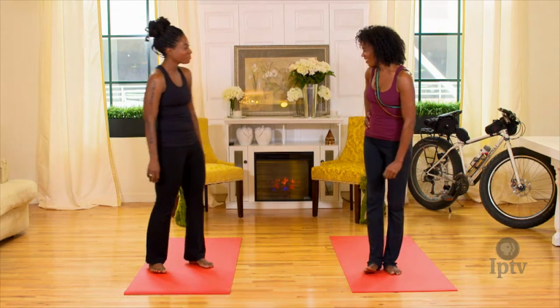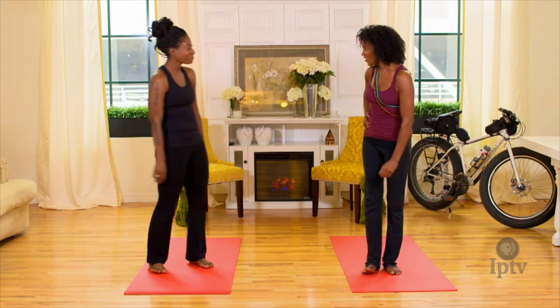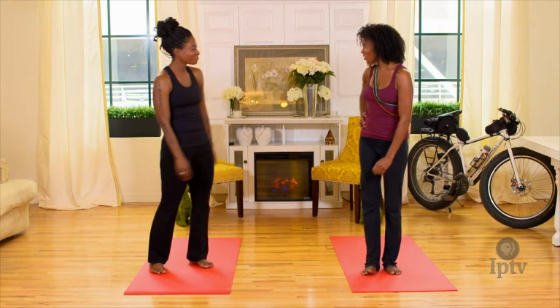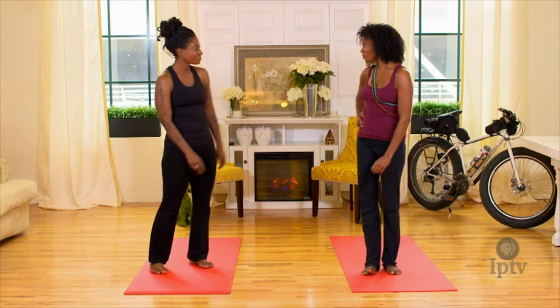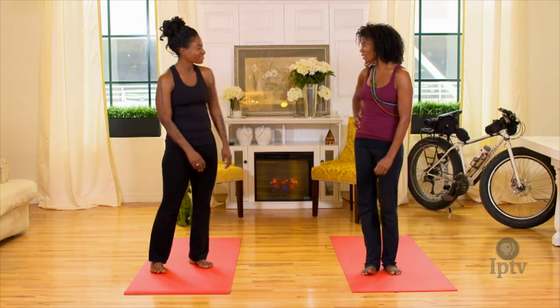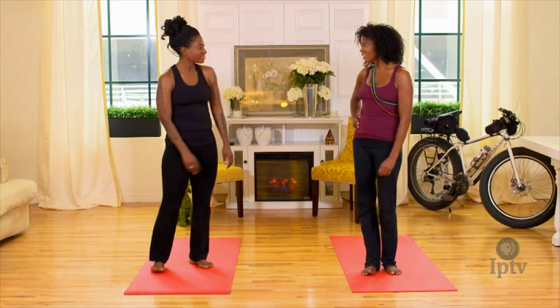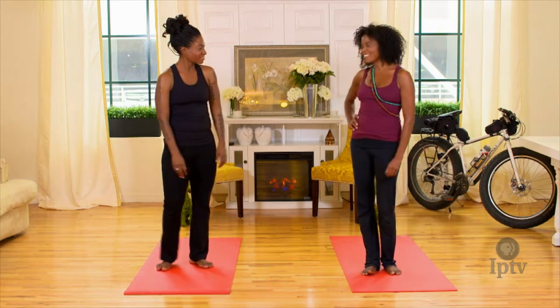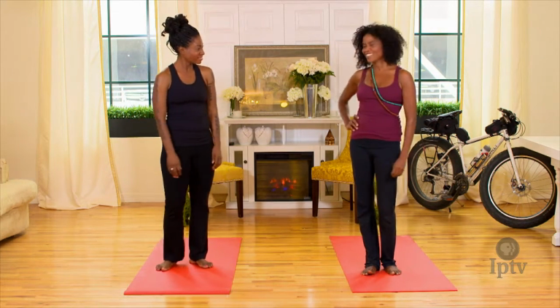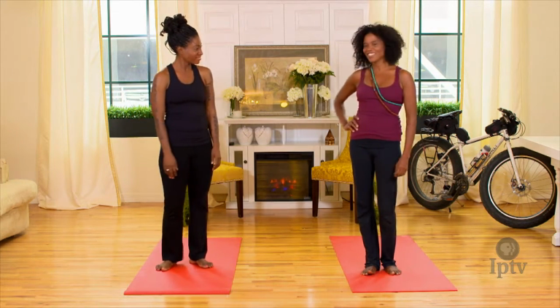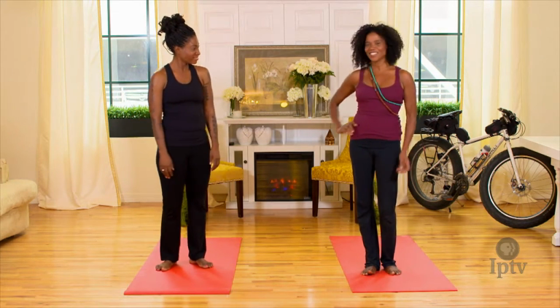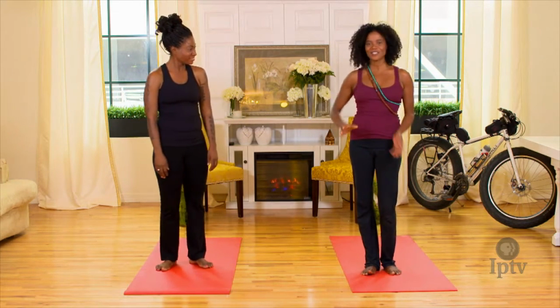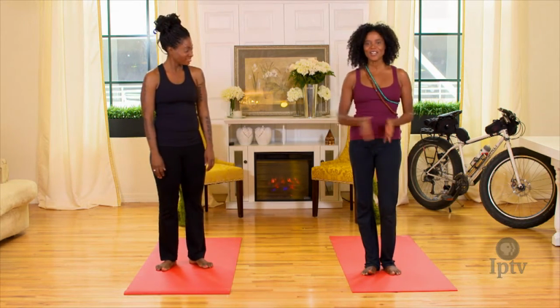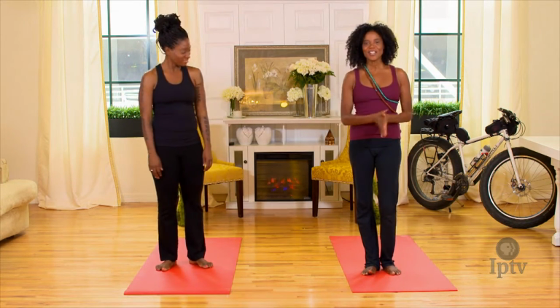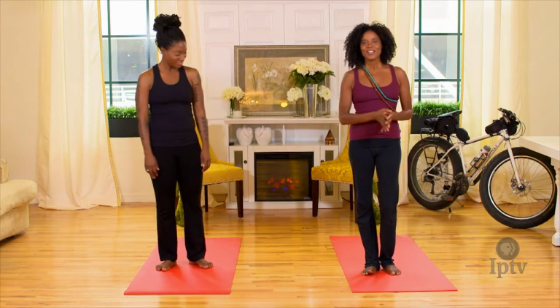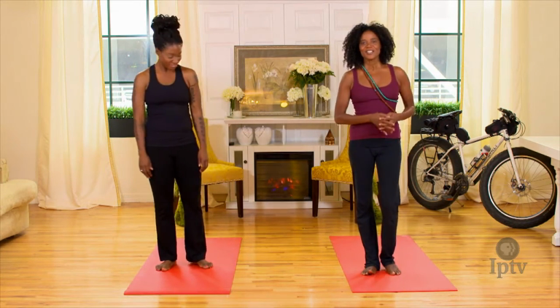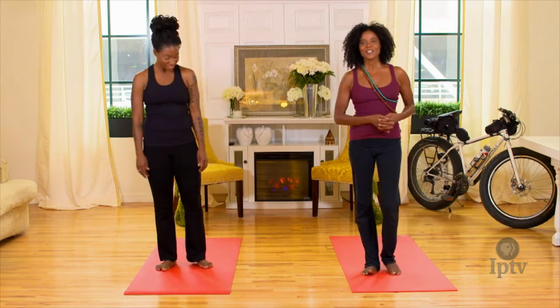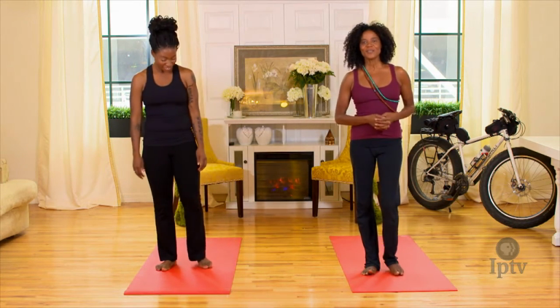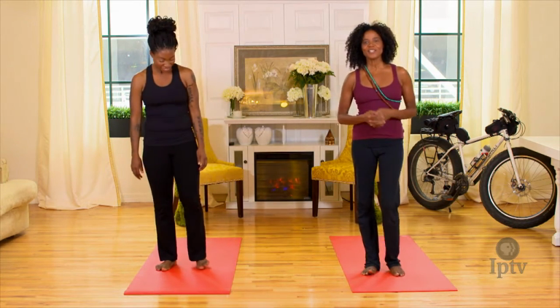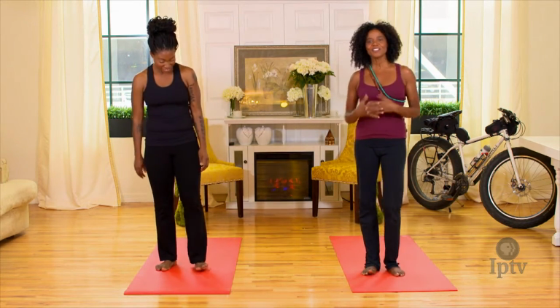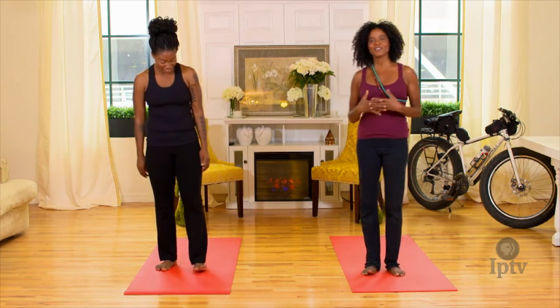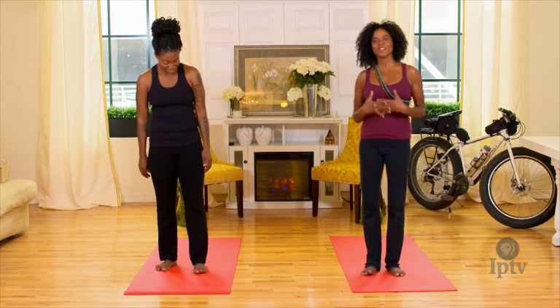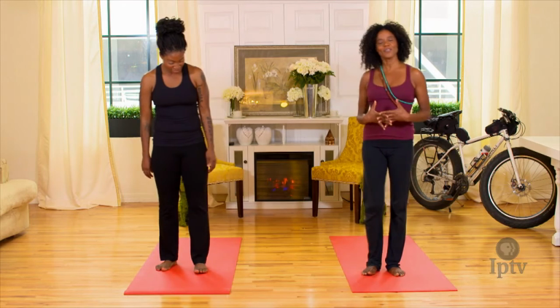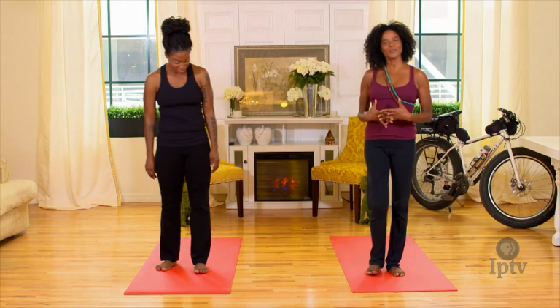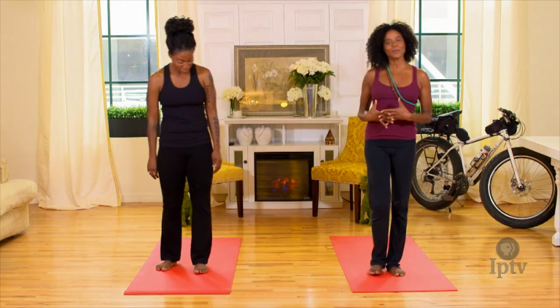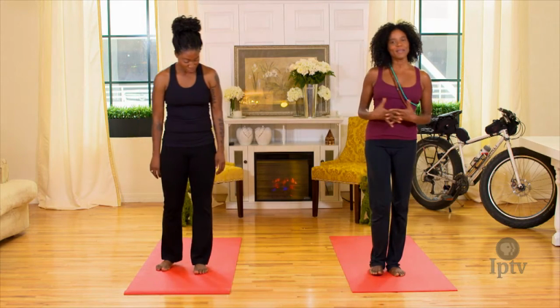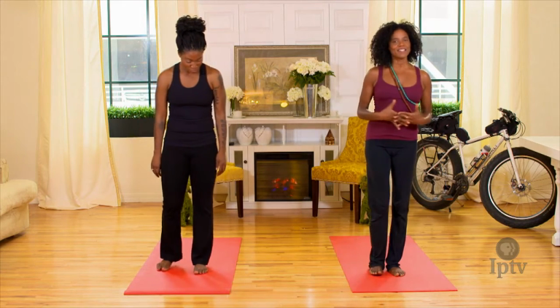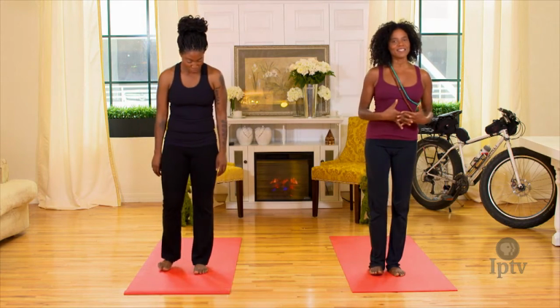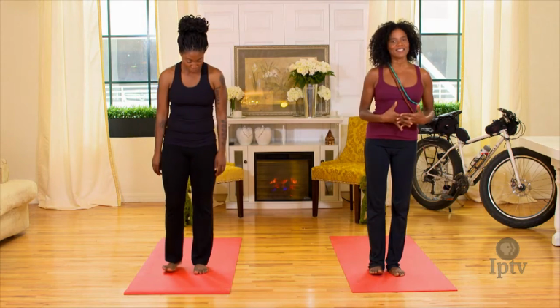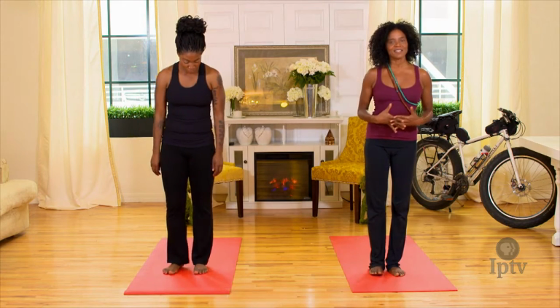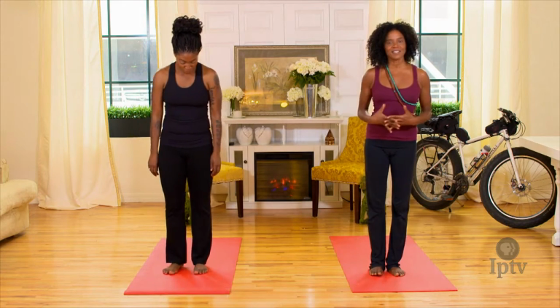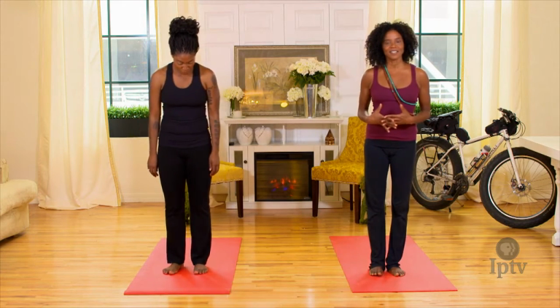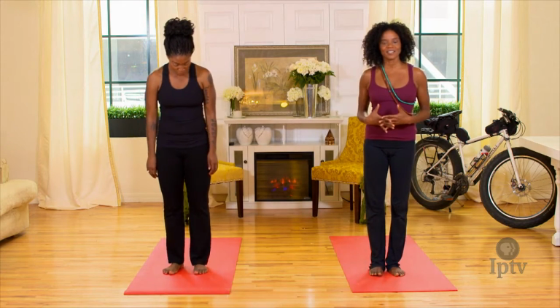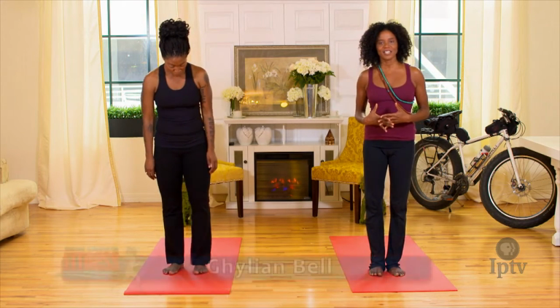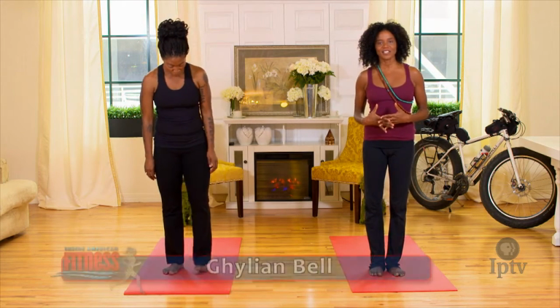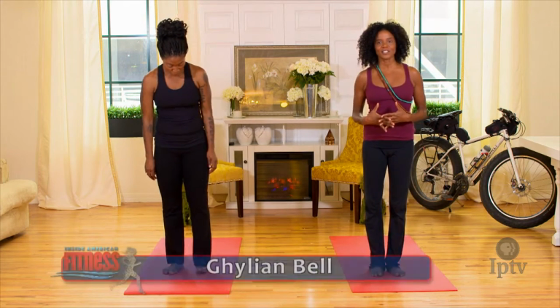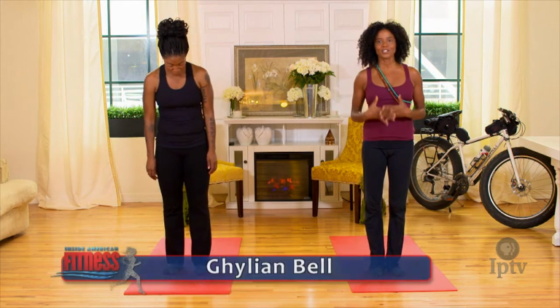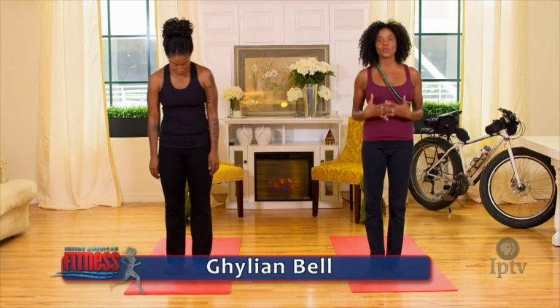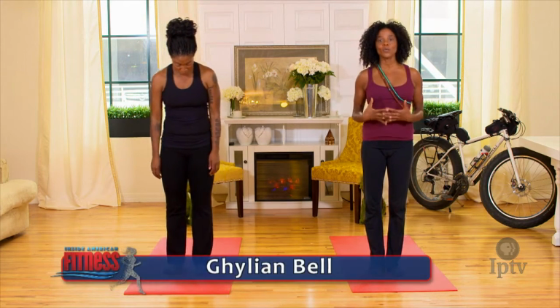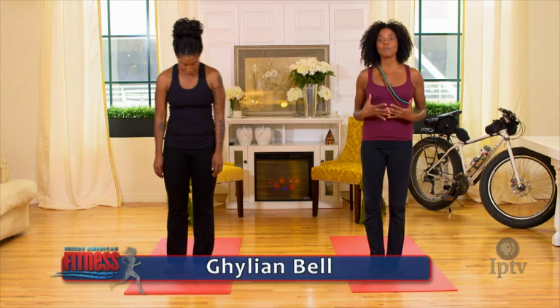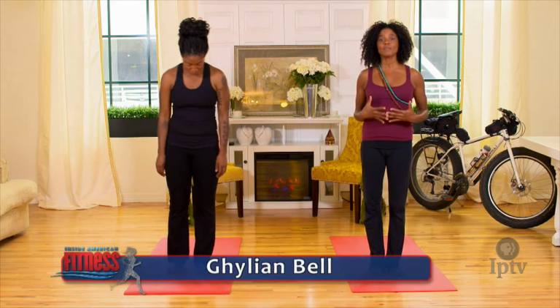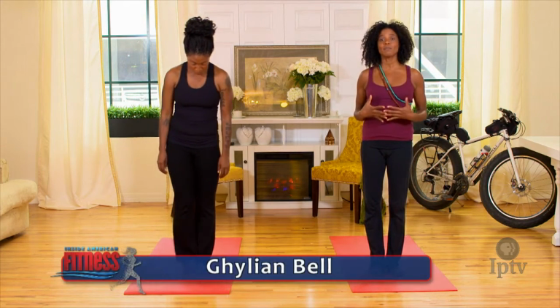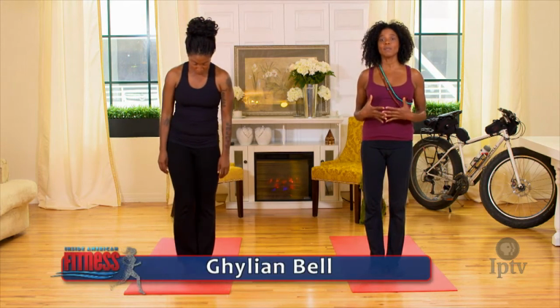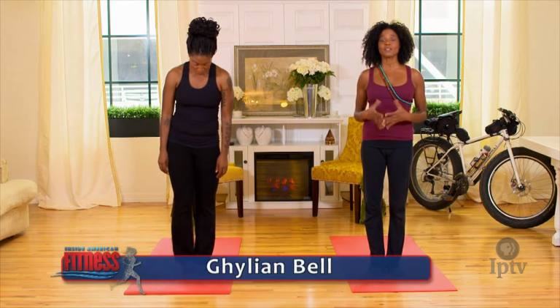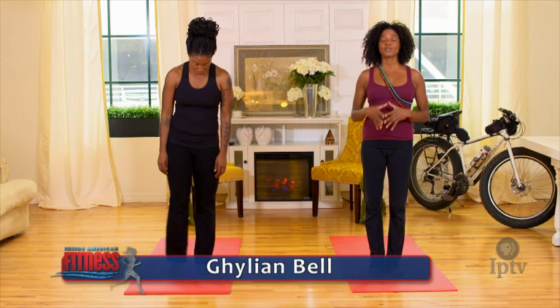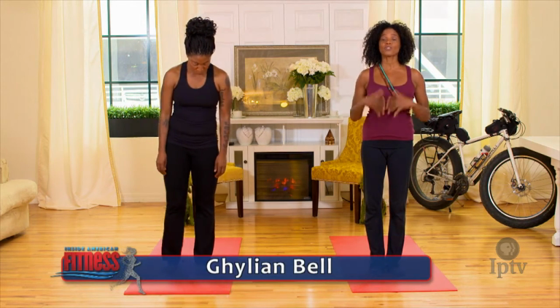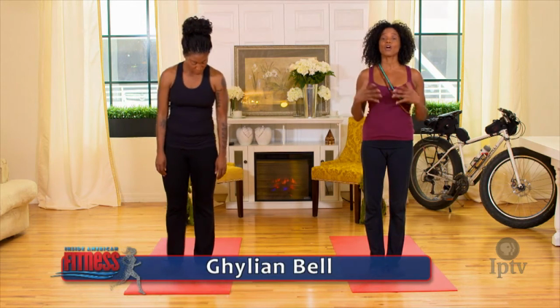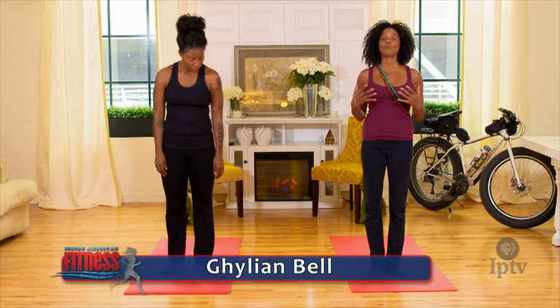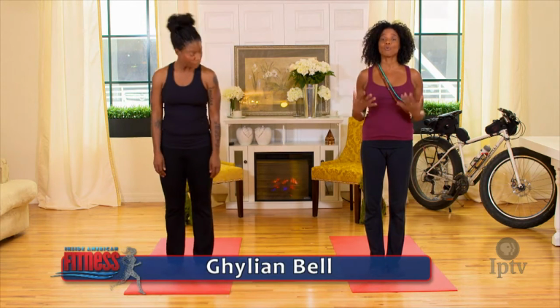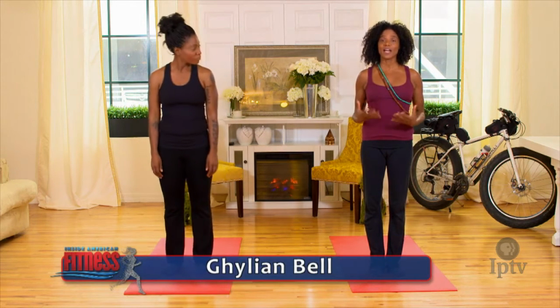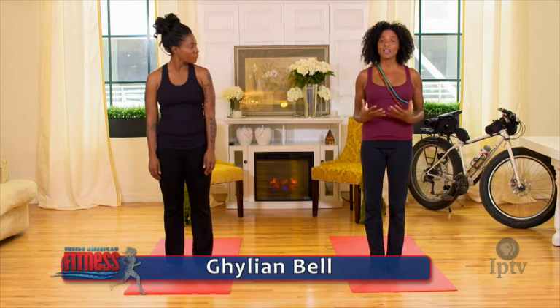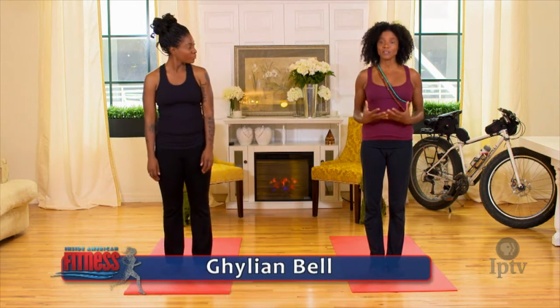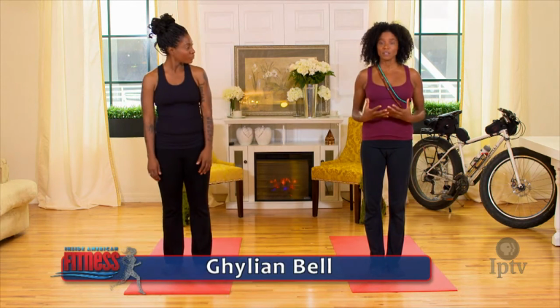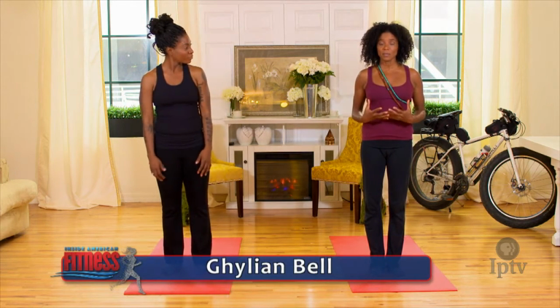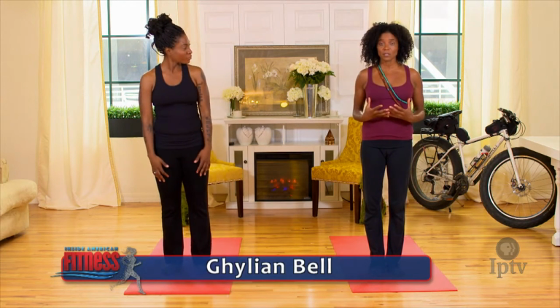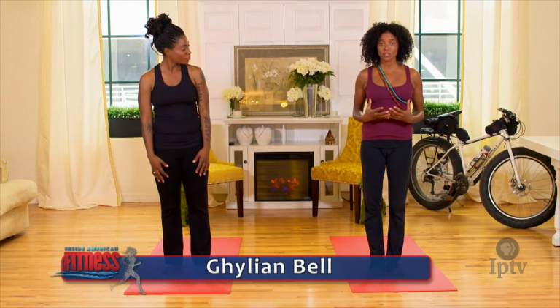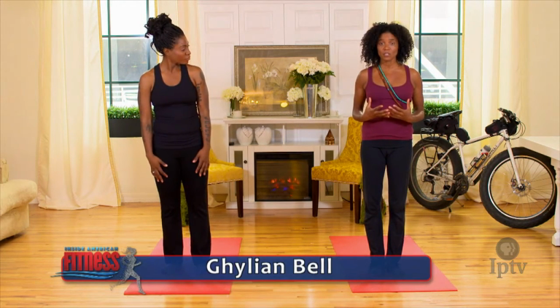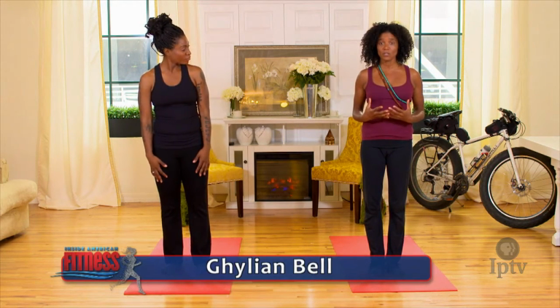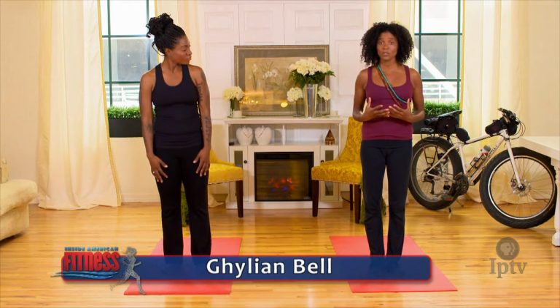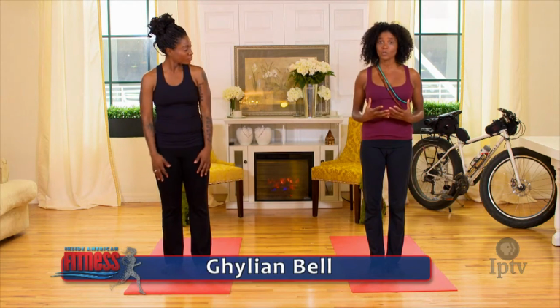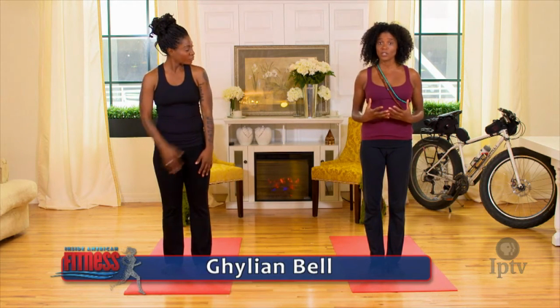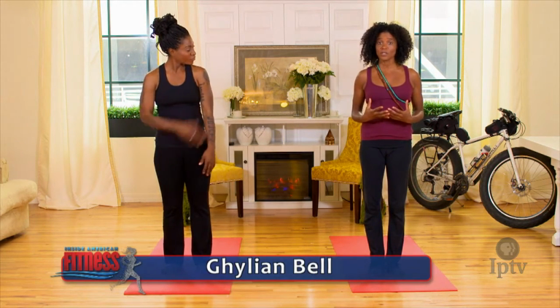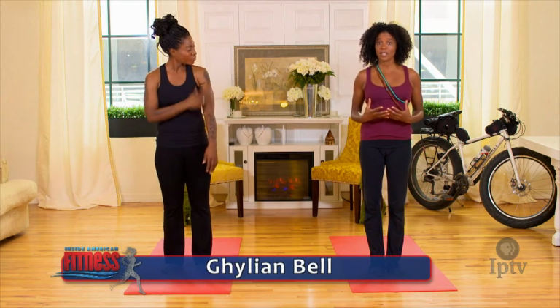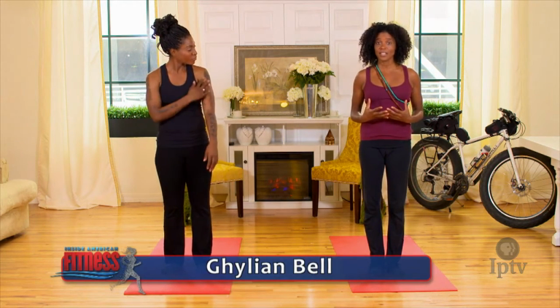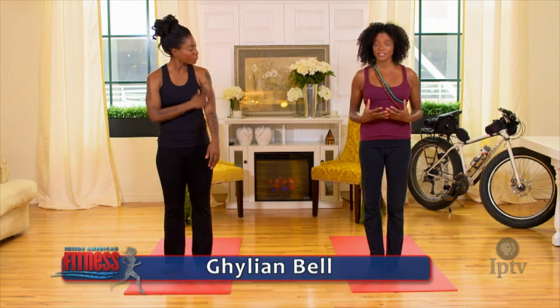Thank you so much. So we're gonna go through a basic sun salutation to warm up the muscles around the muscles that you use when you're cycling.